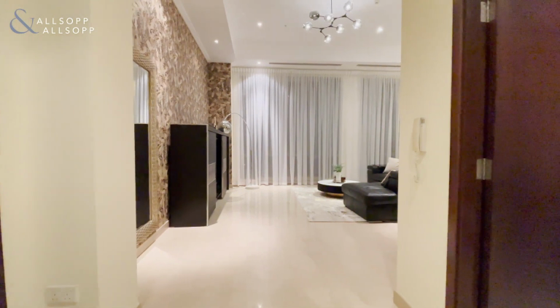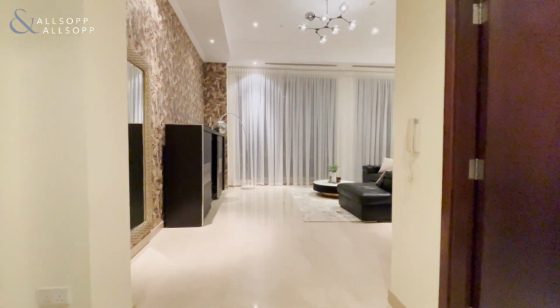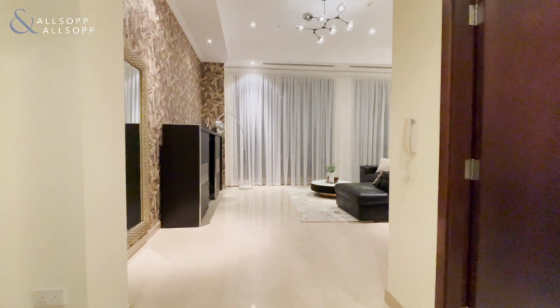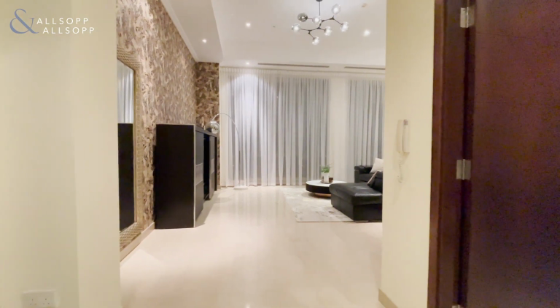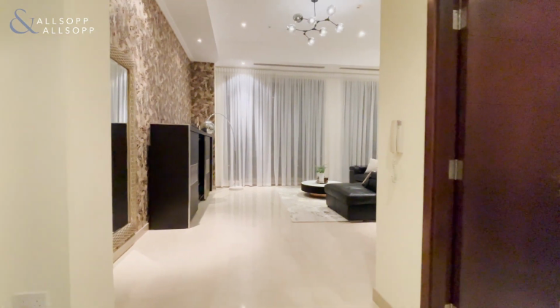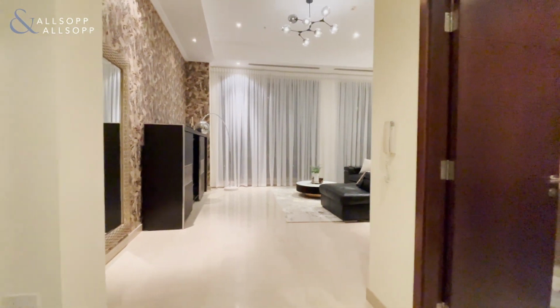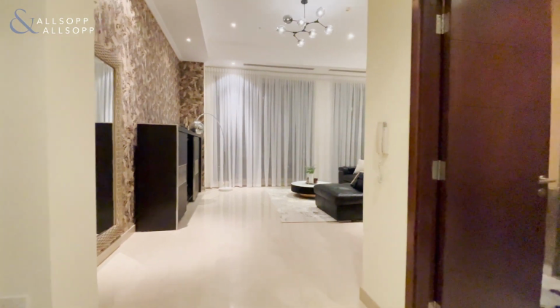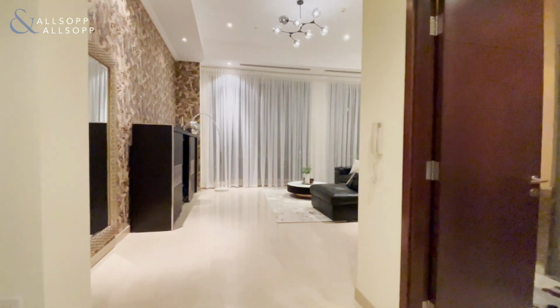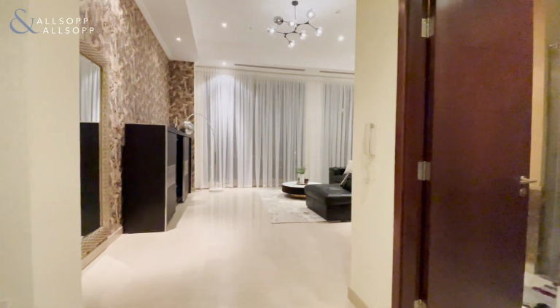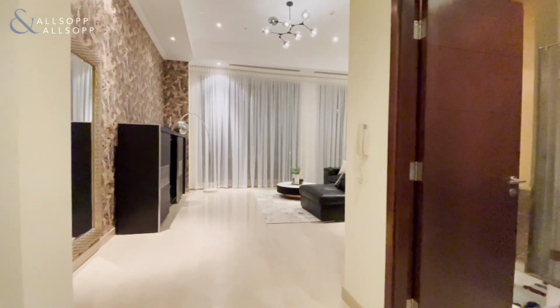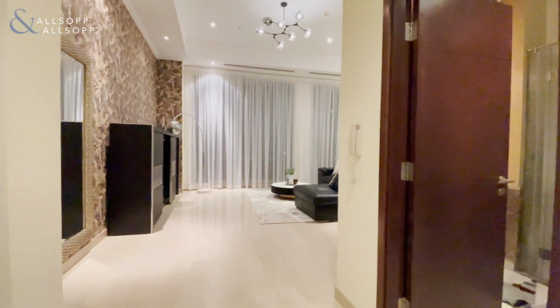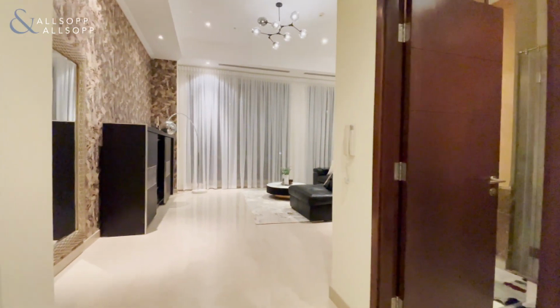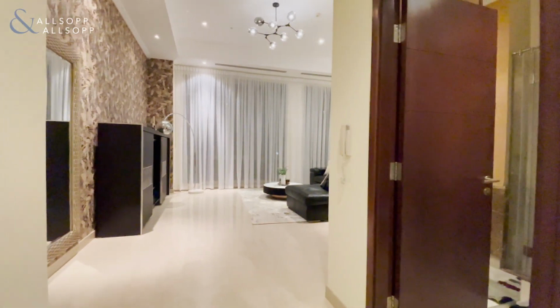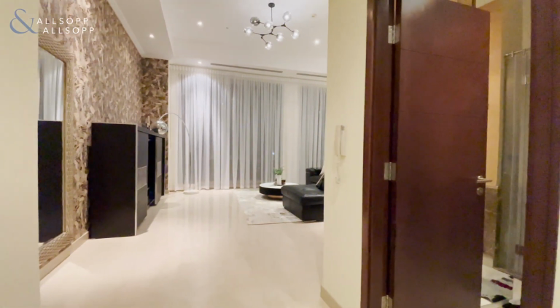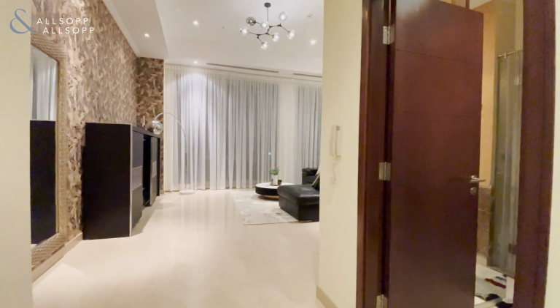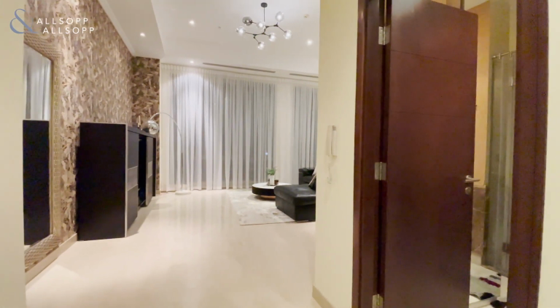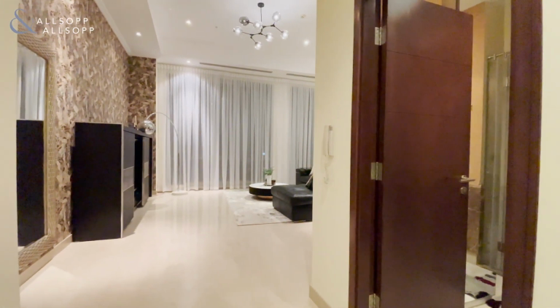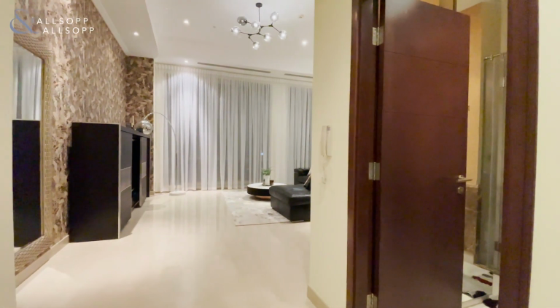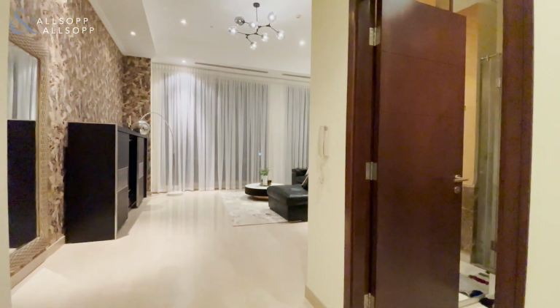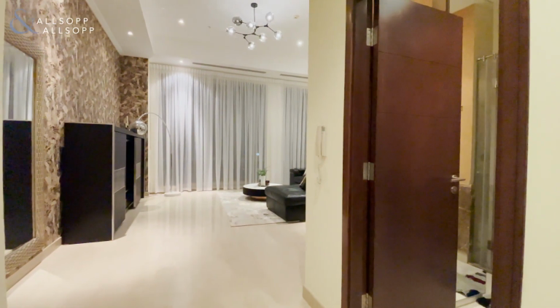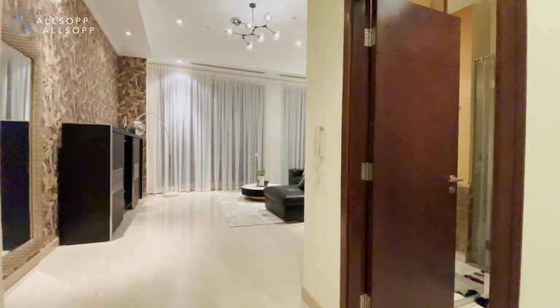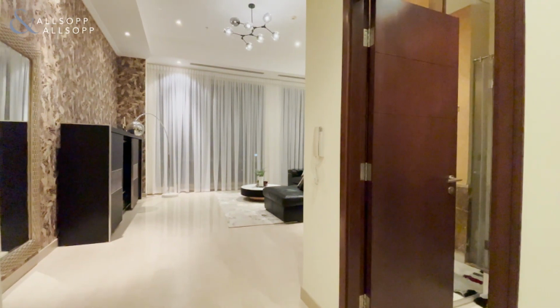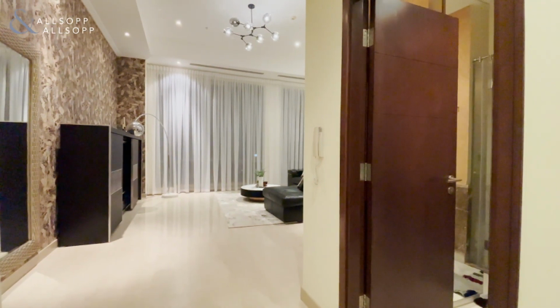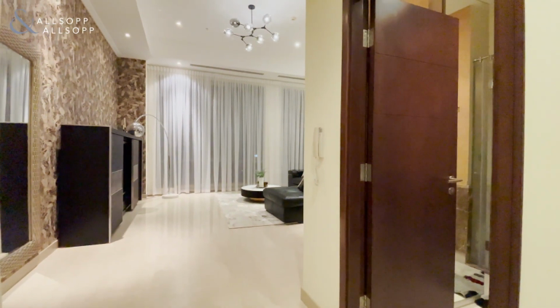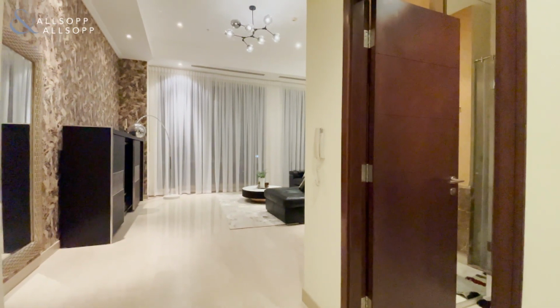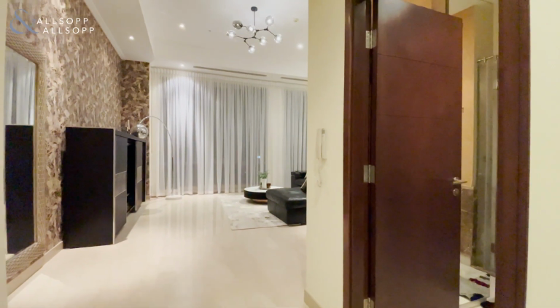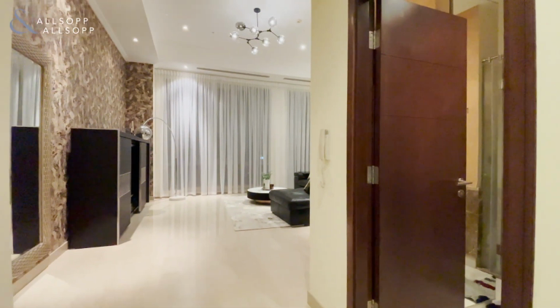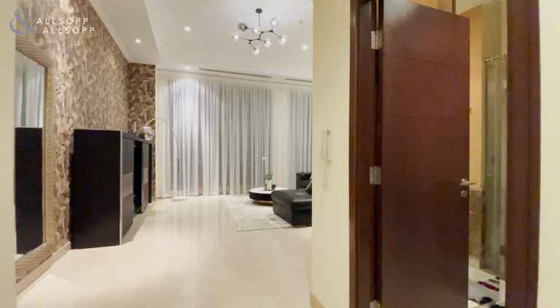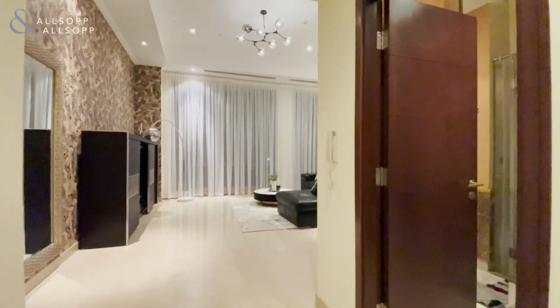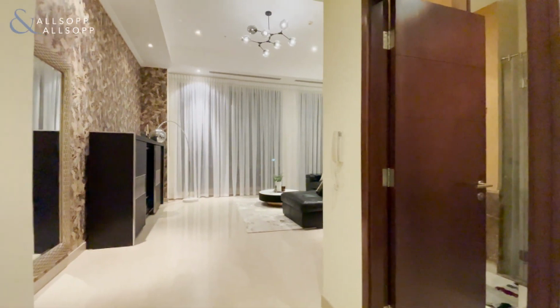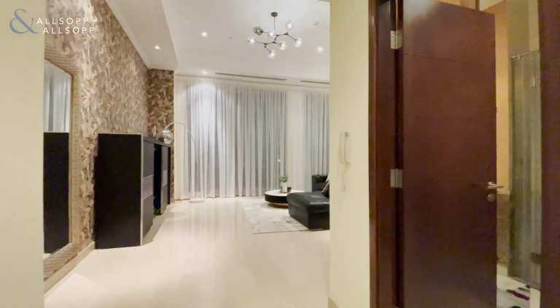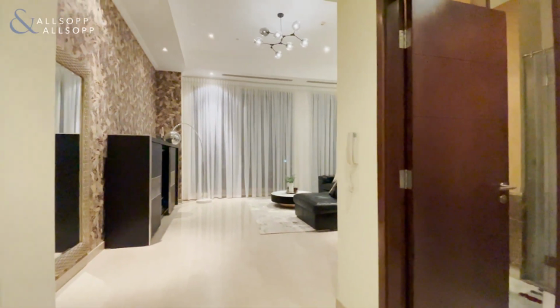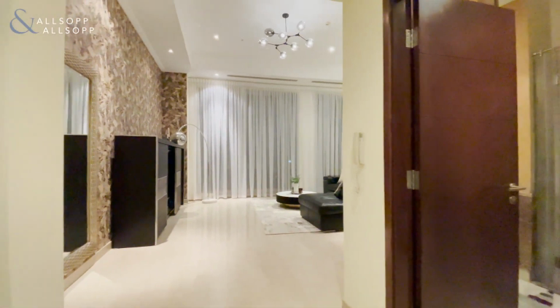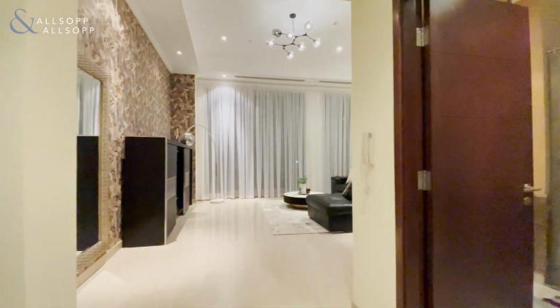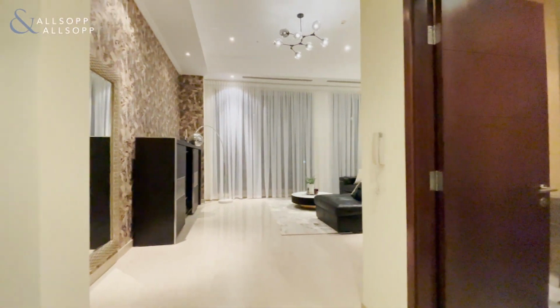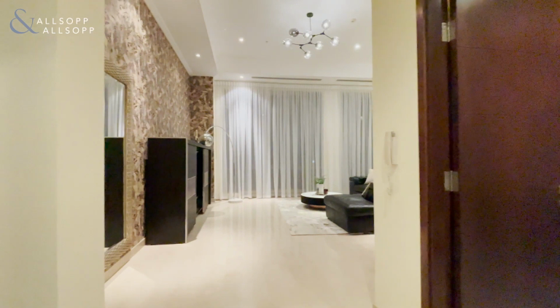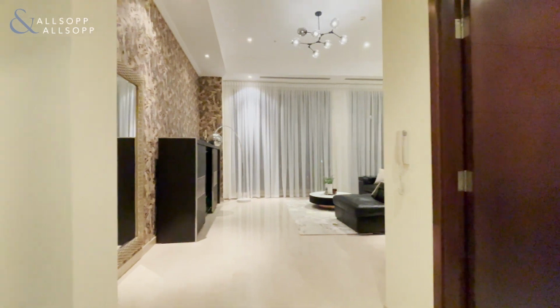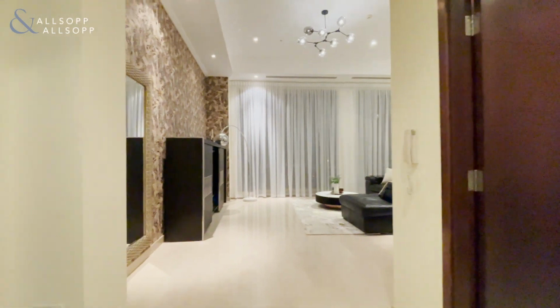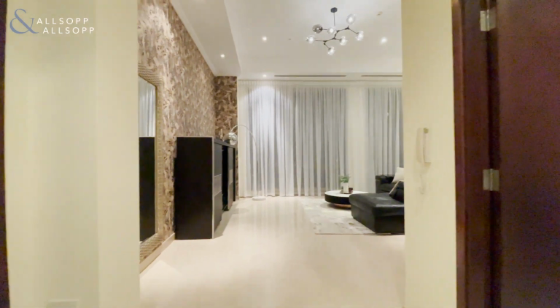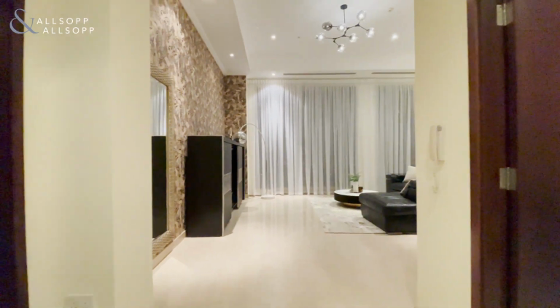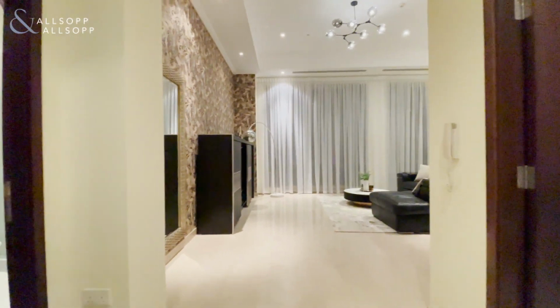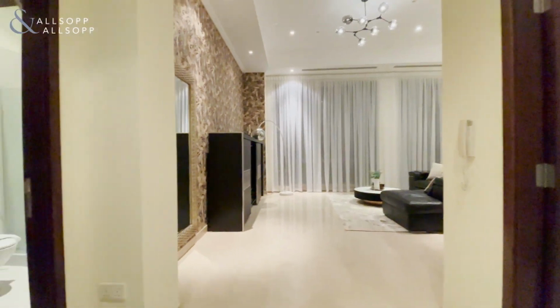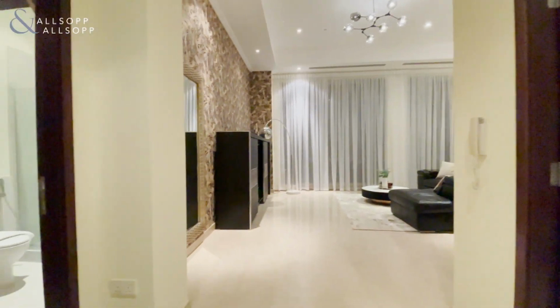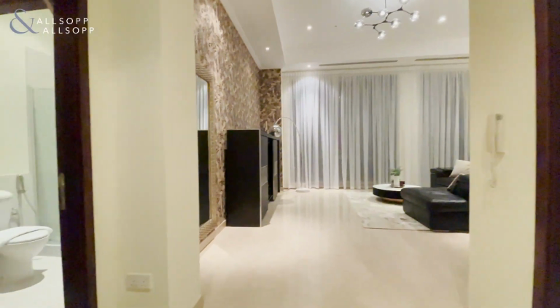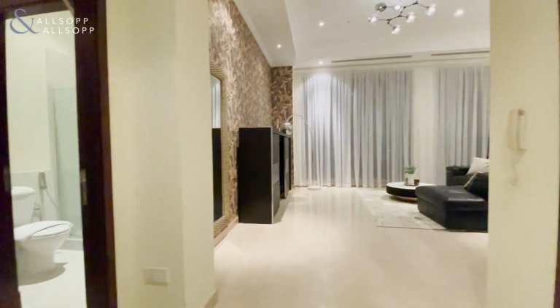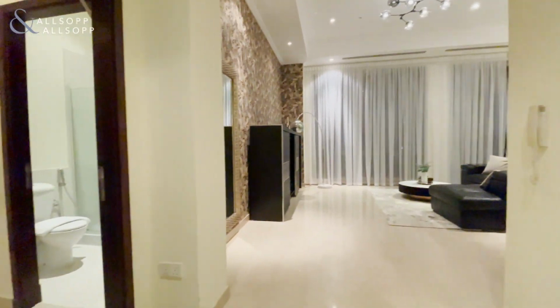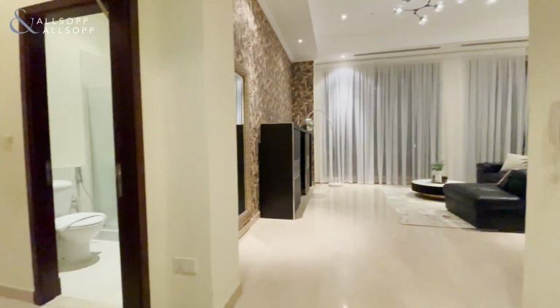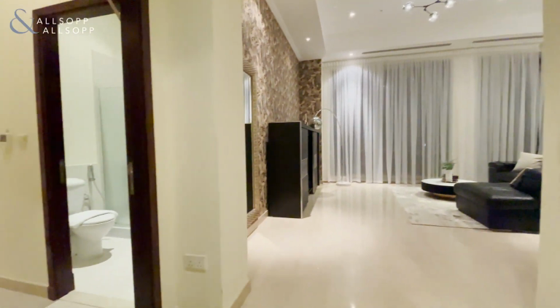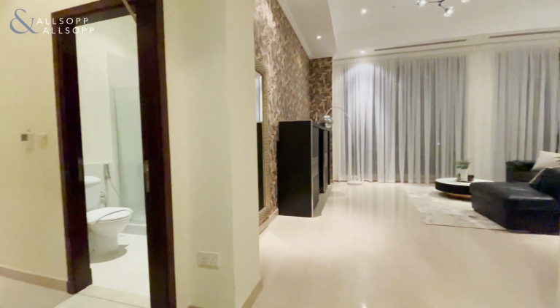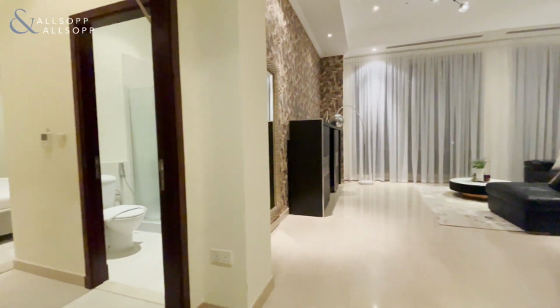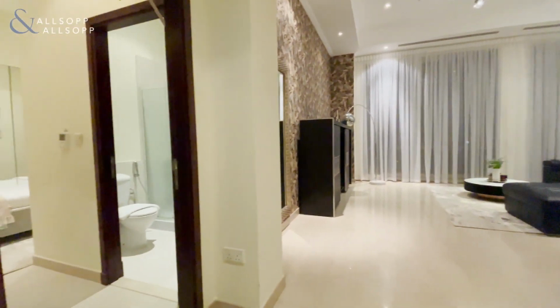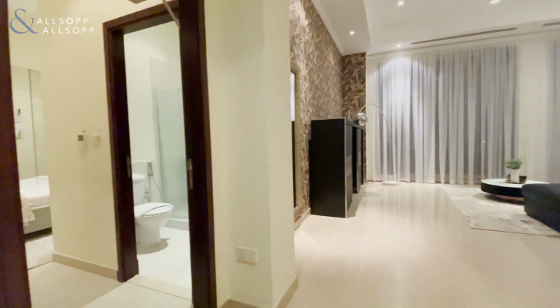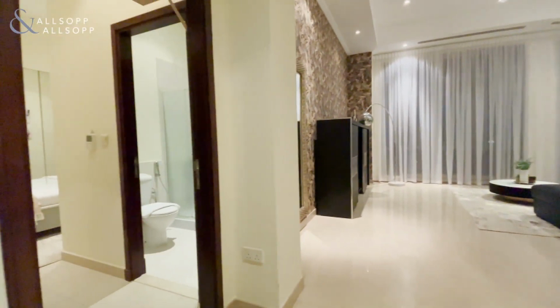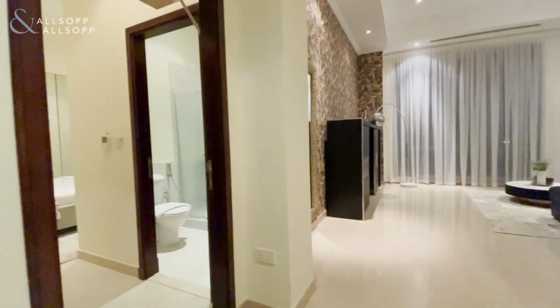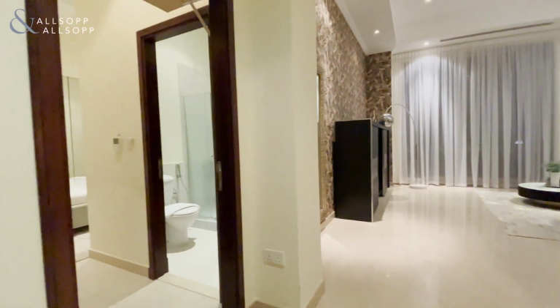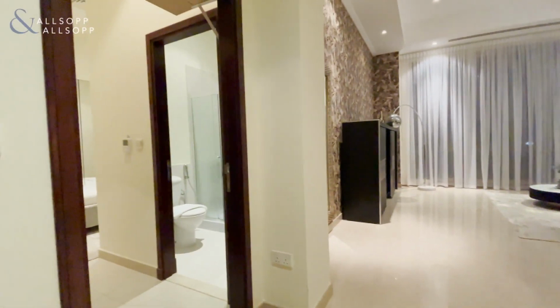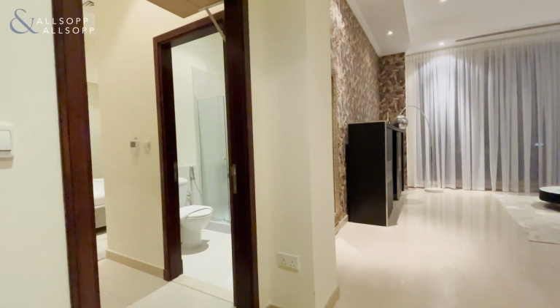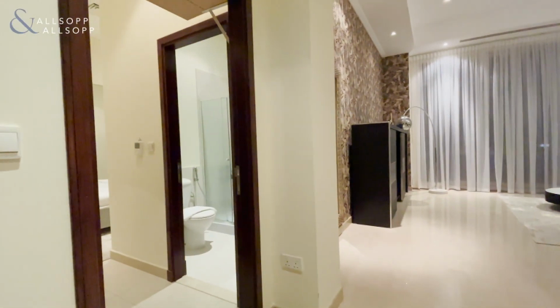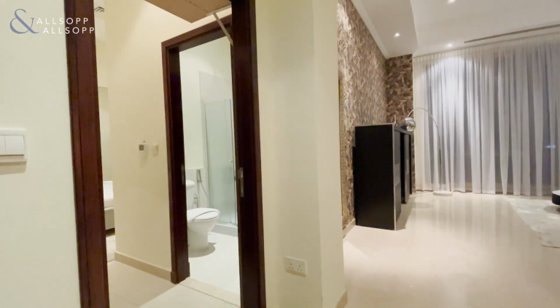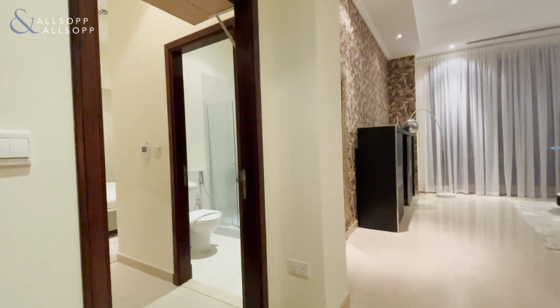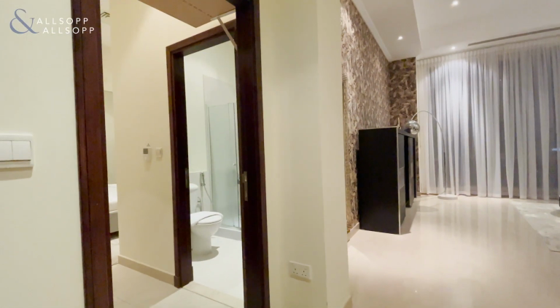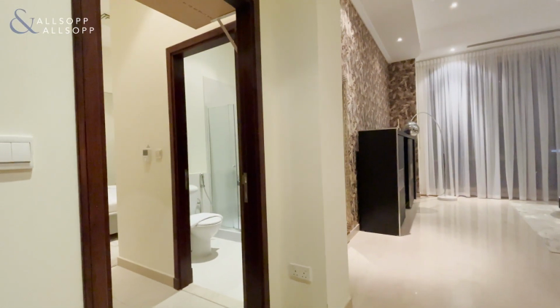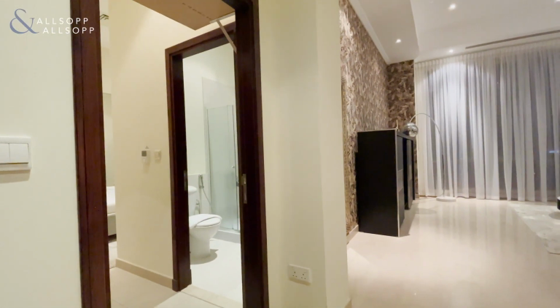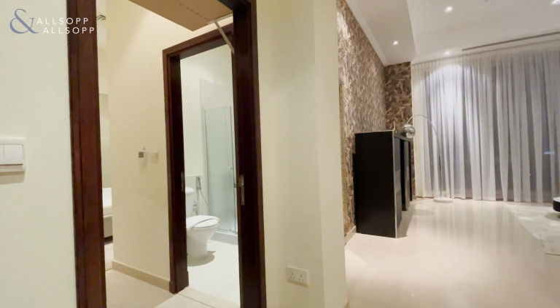Hello, this is Jake from Allsop and Allsop. Today we have a beautiful three bedroom penthouse available to buy in Southridge.